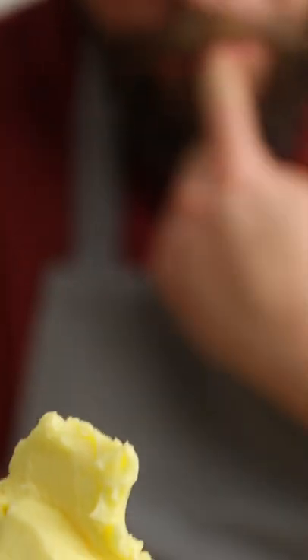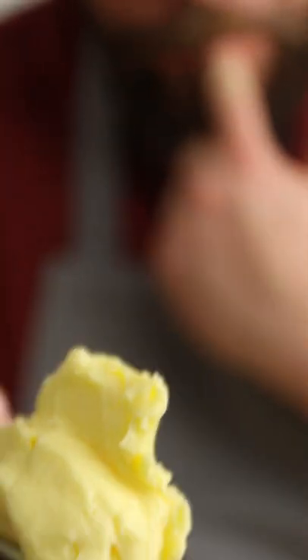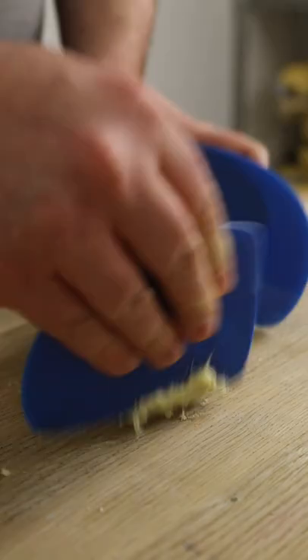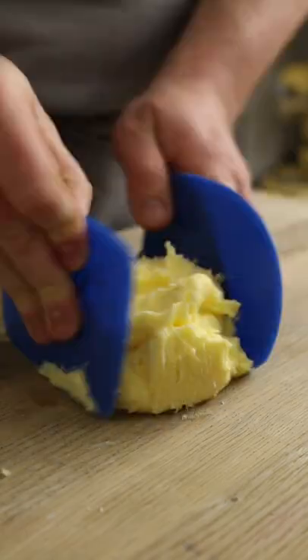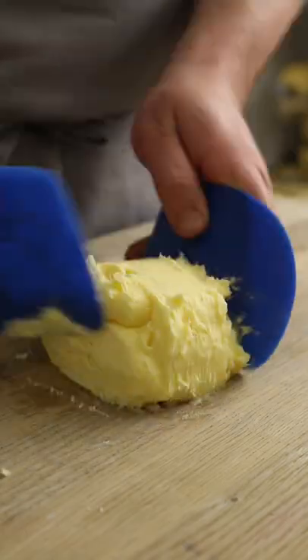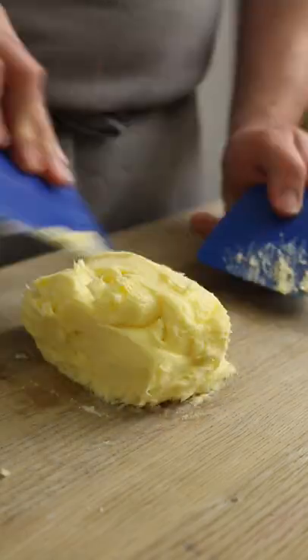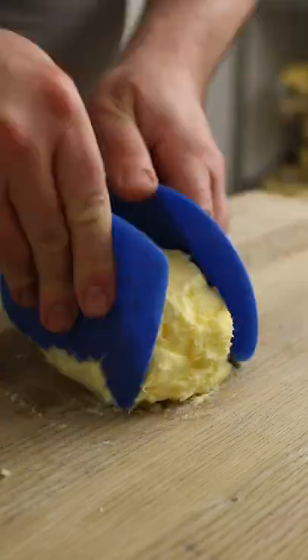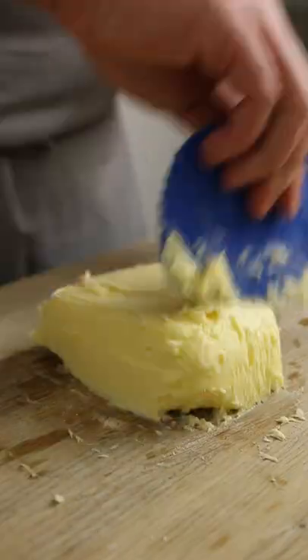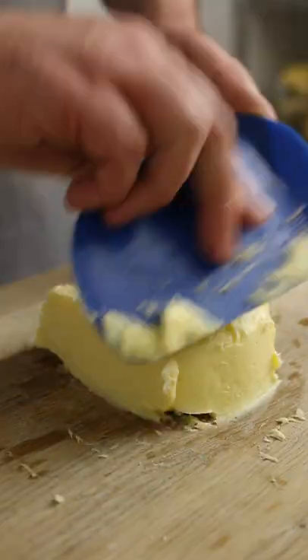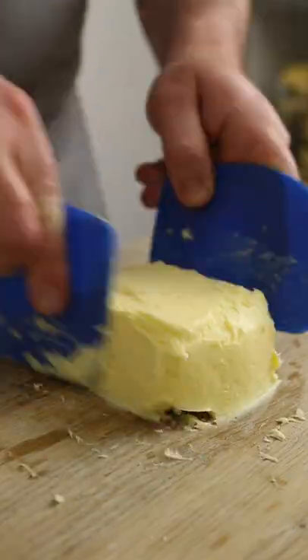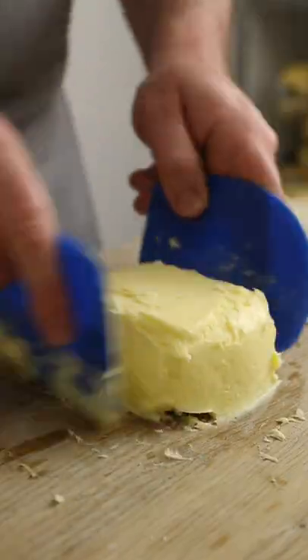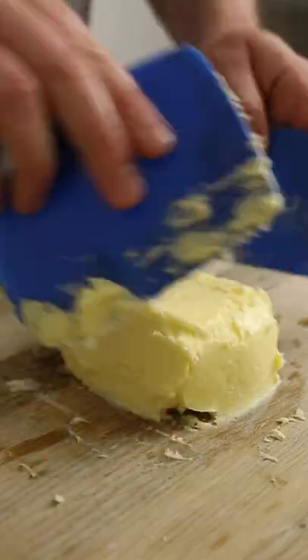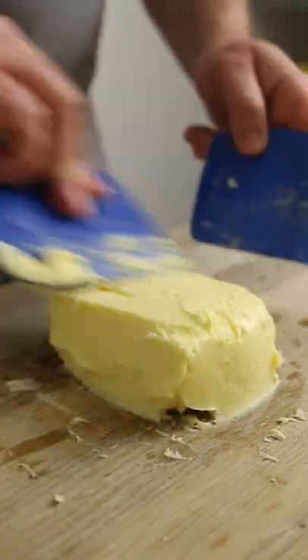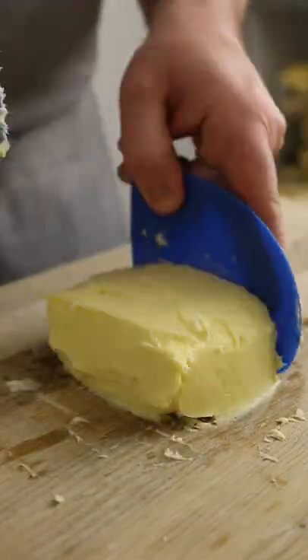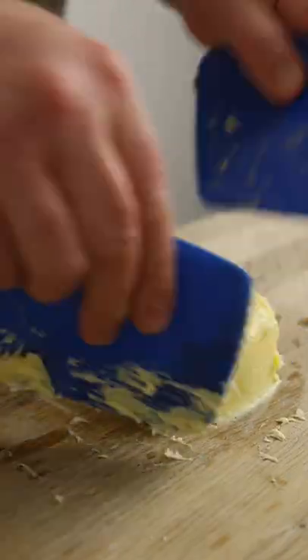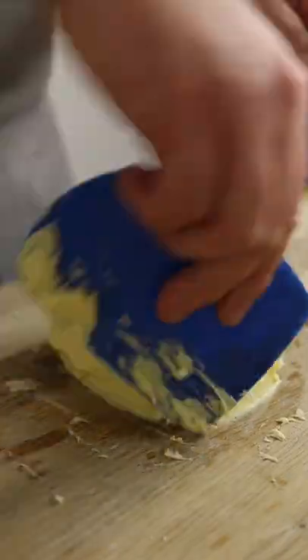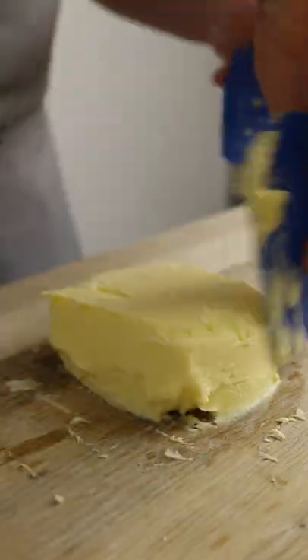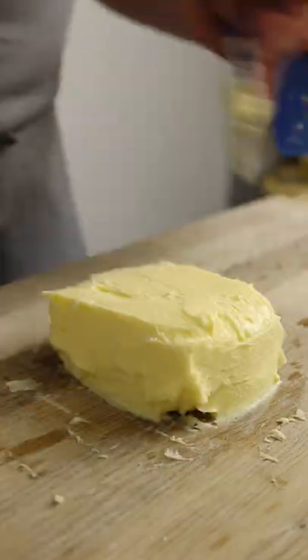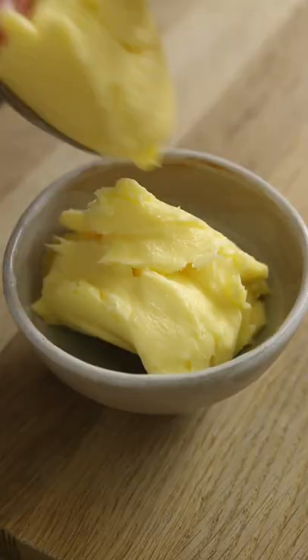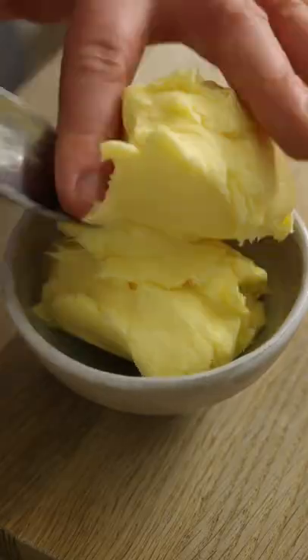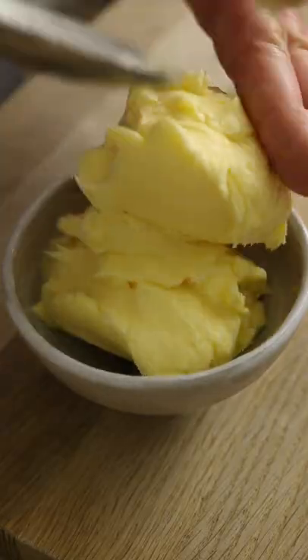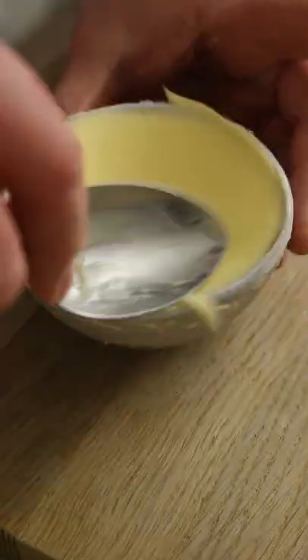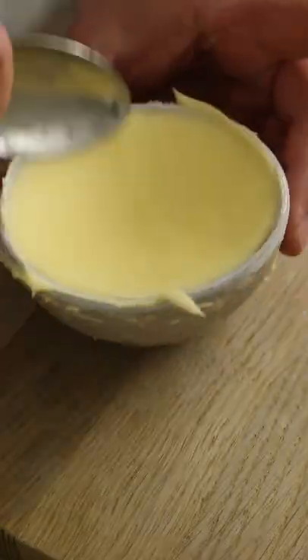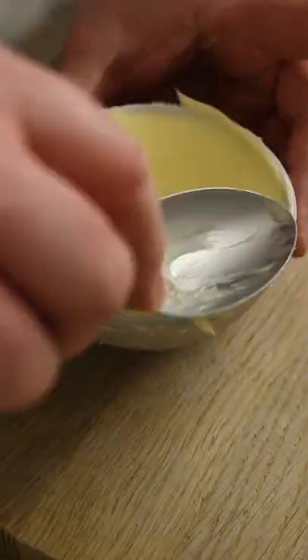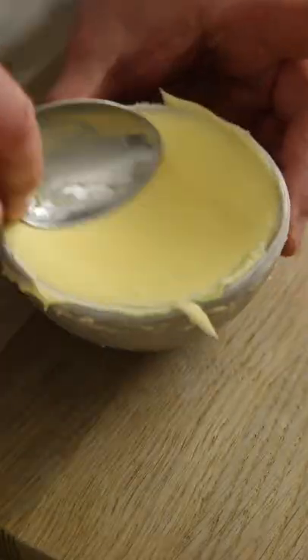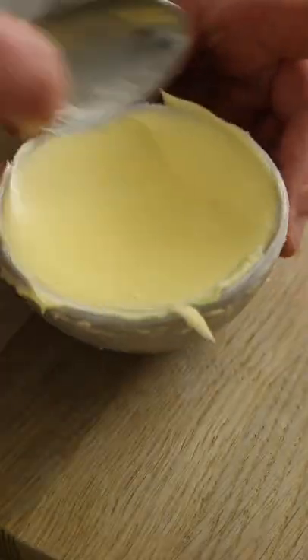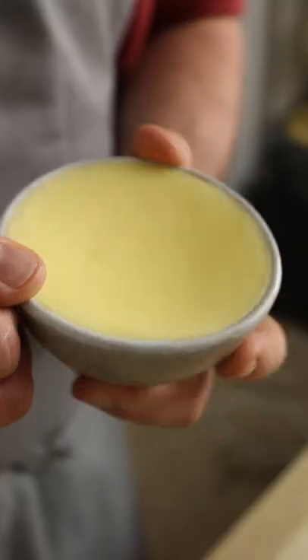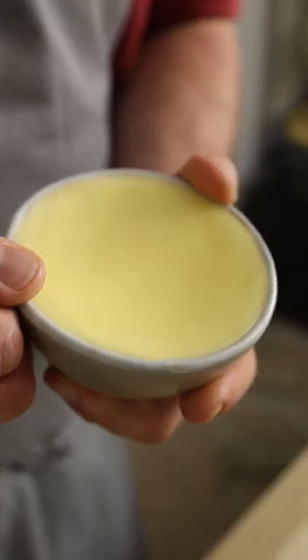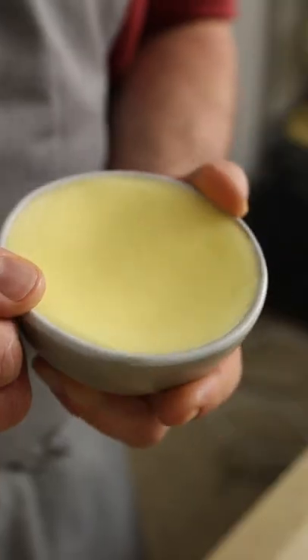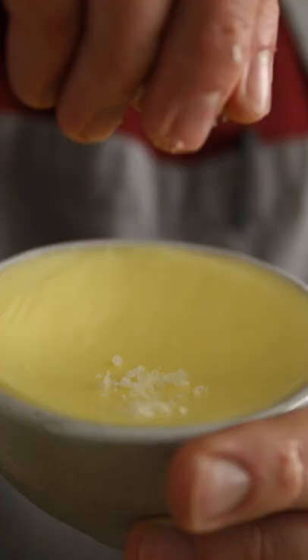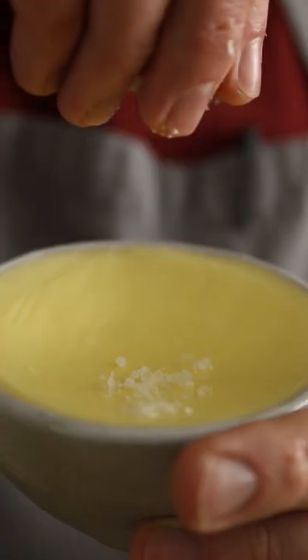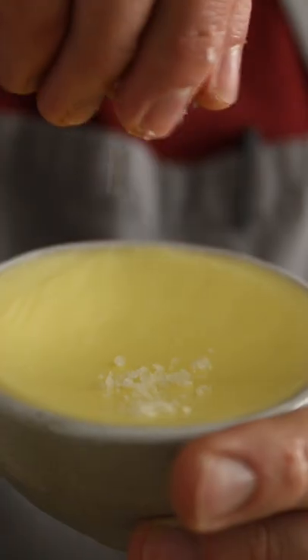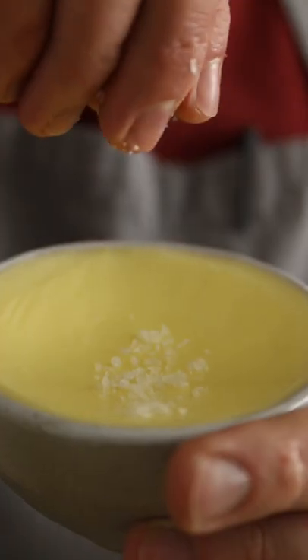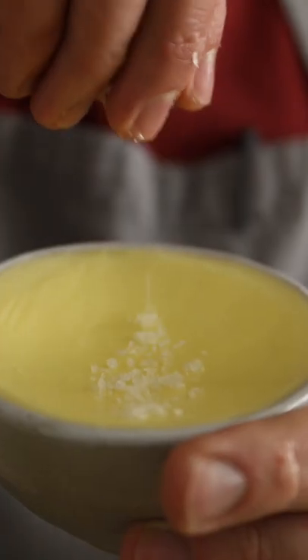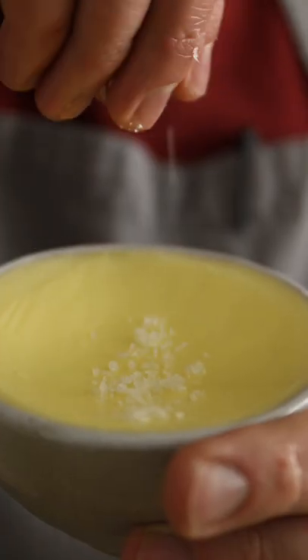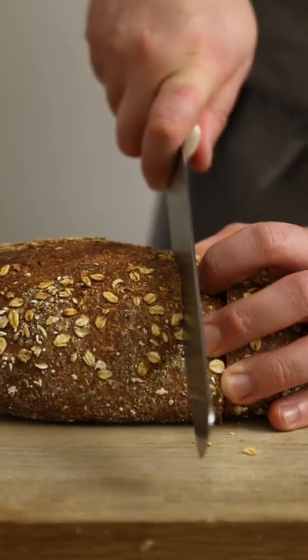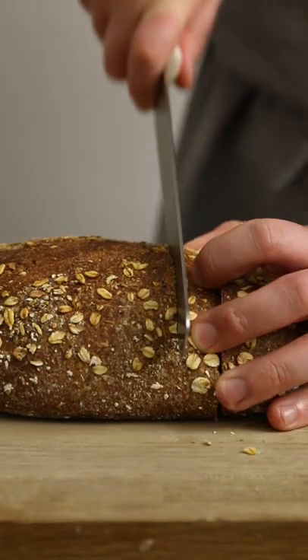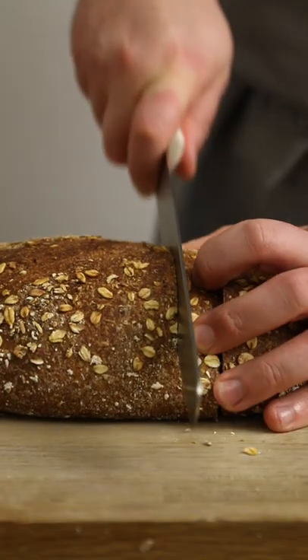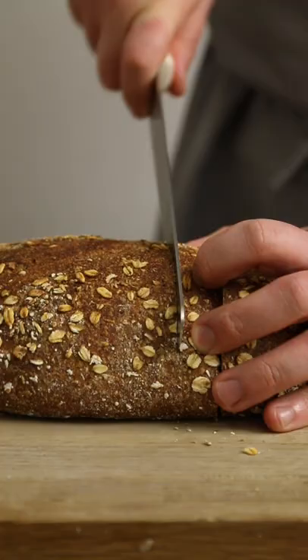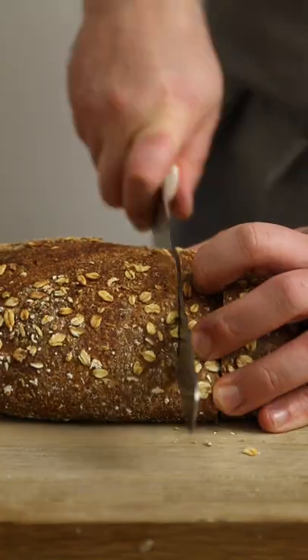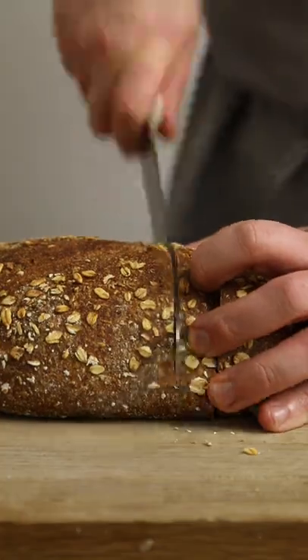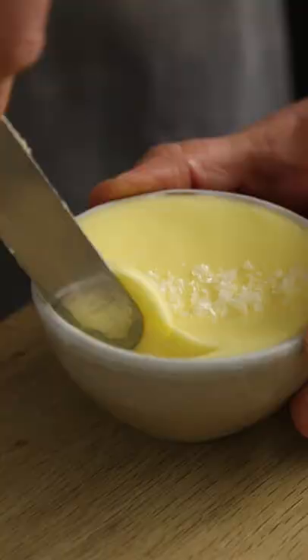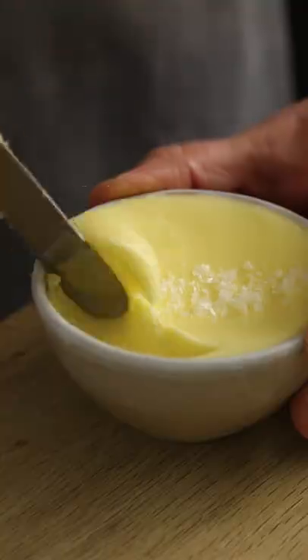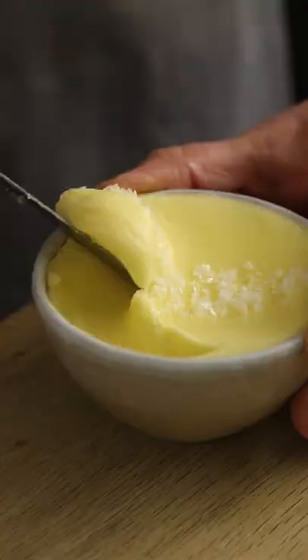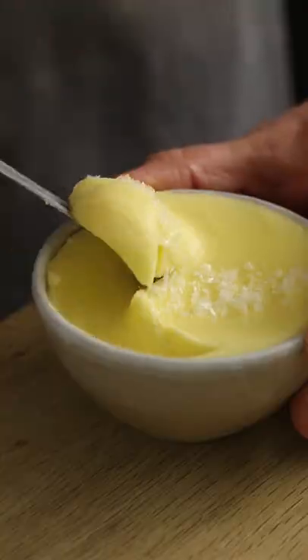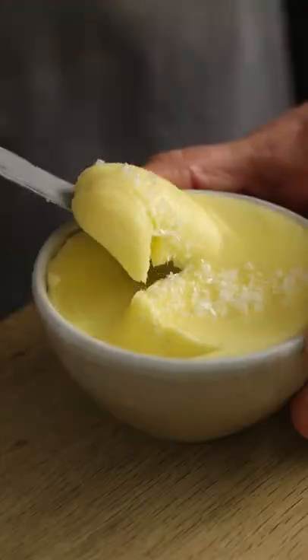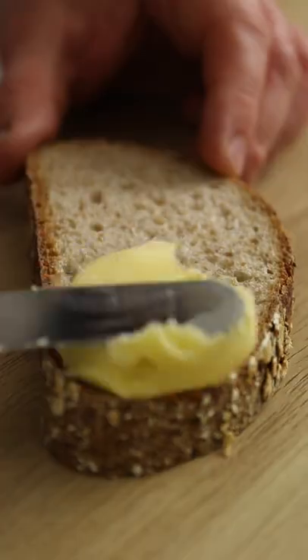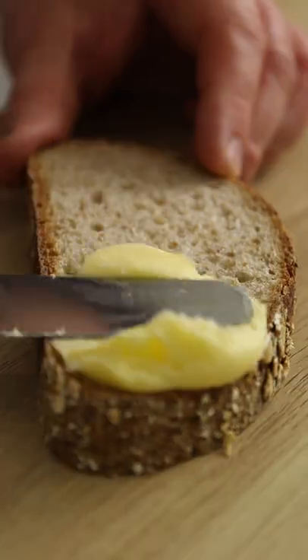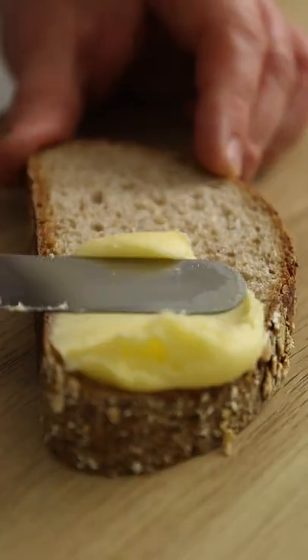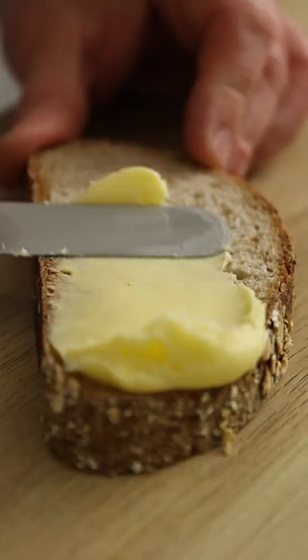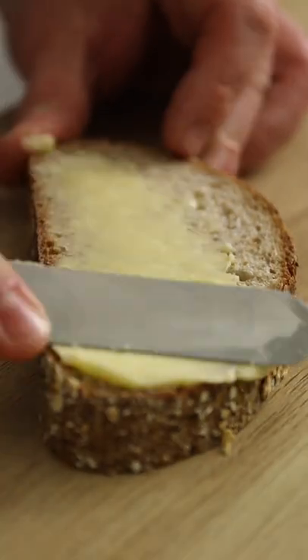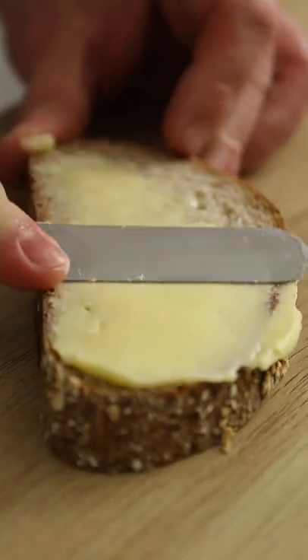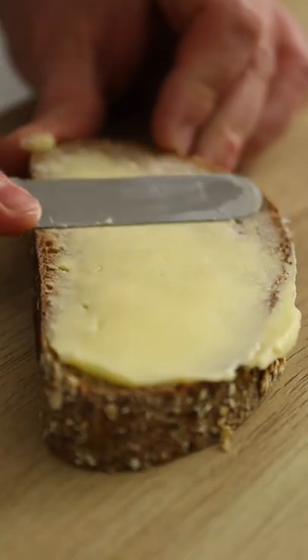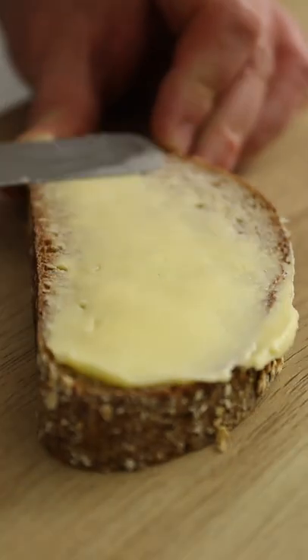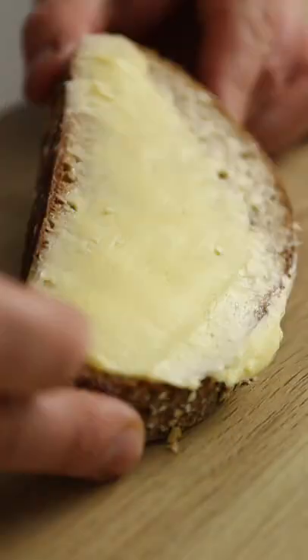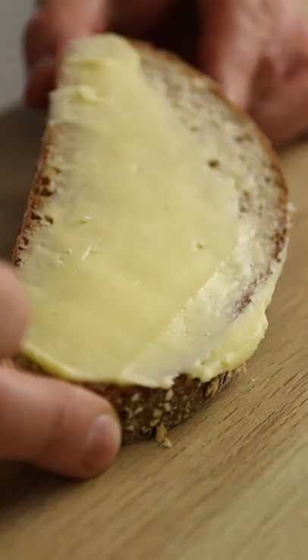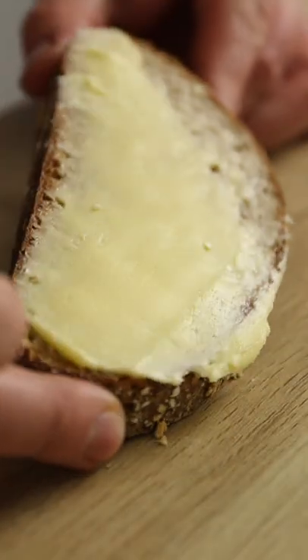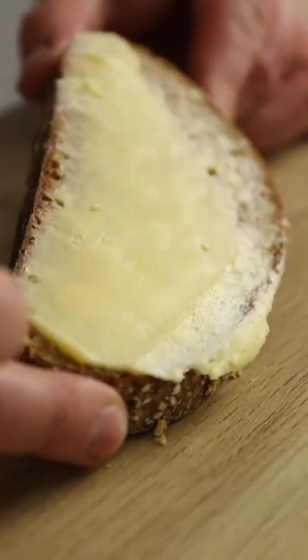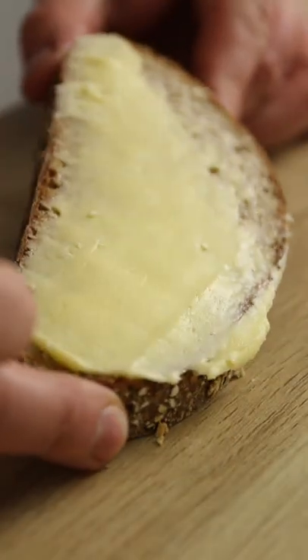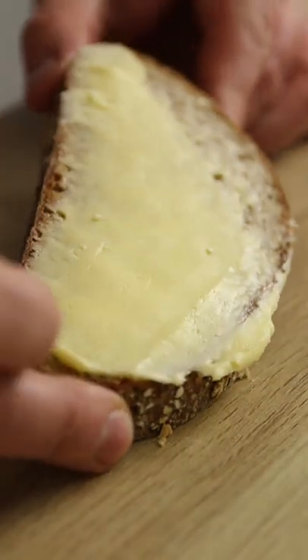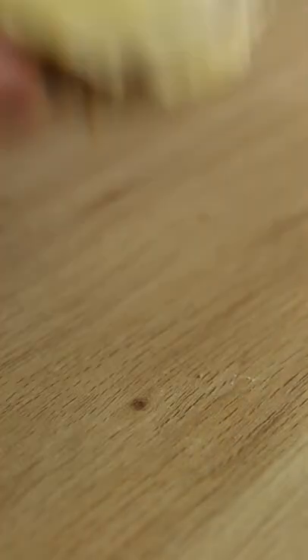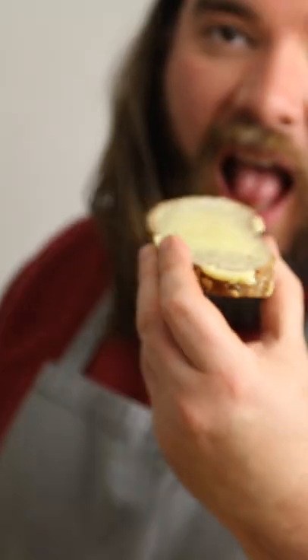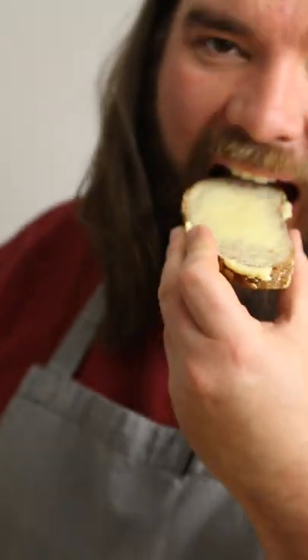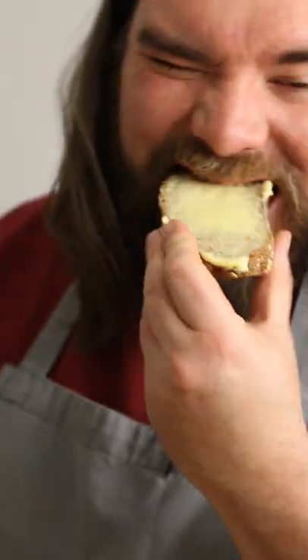Shape it how you wish — the classic block or smoothed out in a serving dish. Now cut yourself a slice, slather on that butter, and don't forget to like and follow.